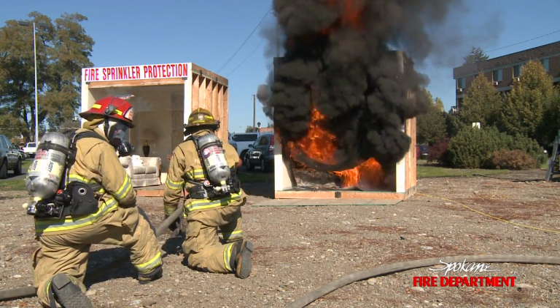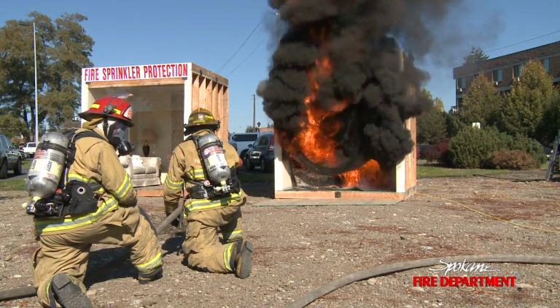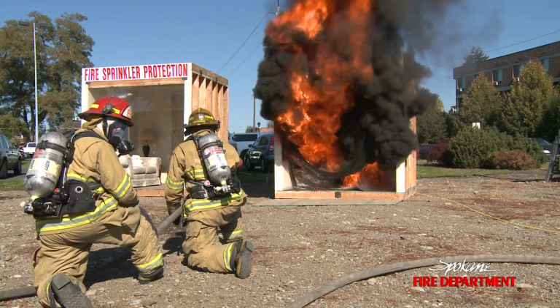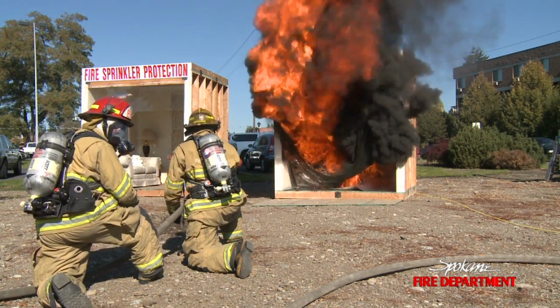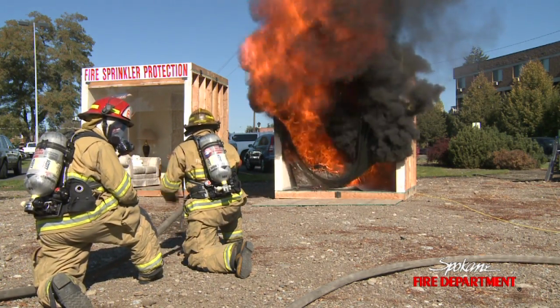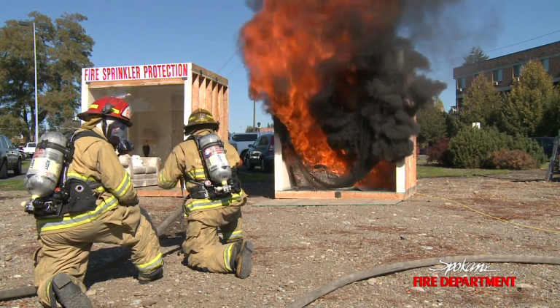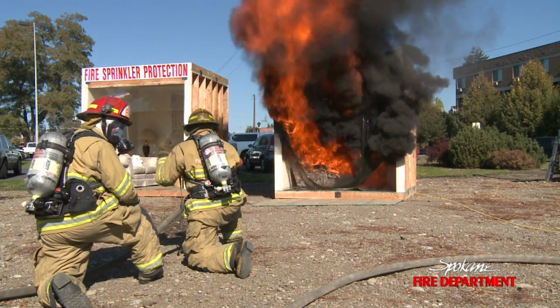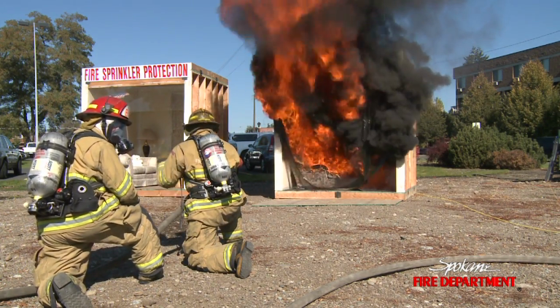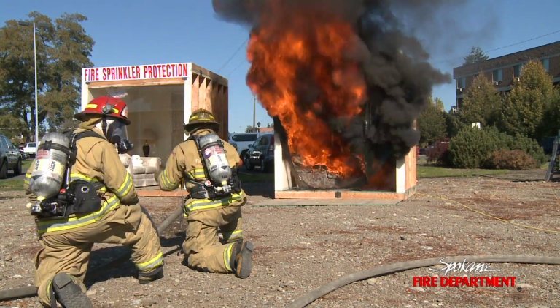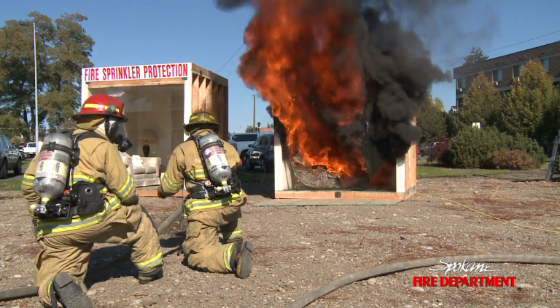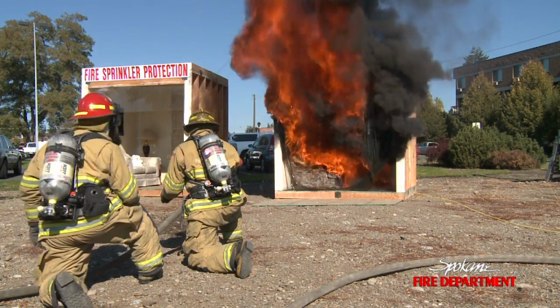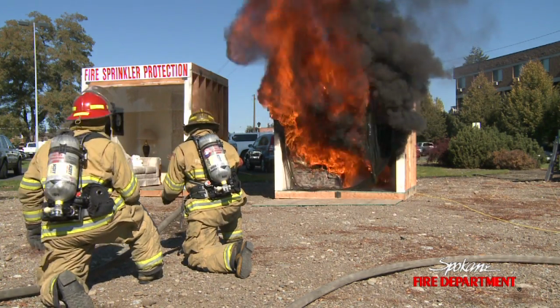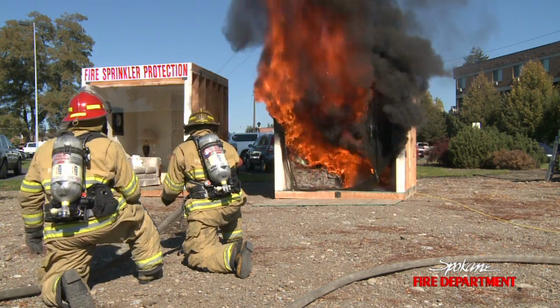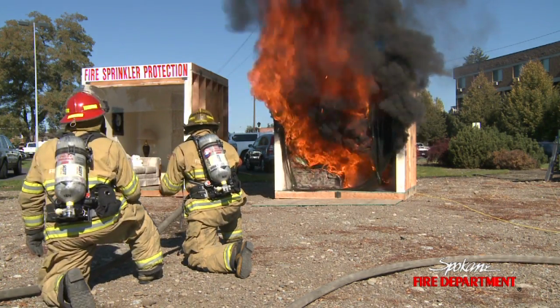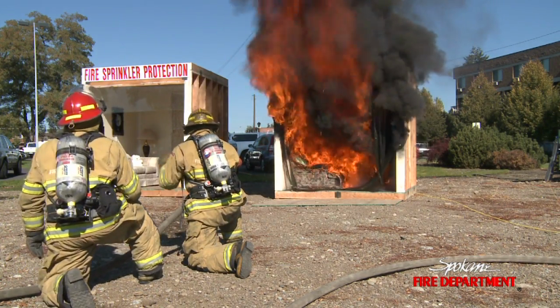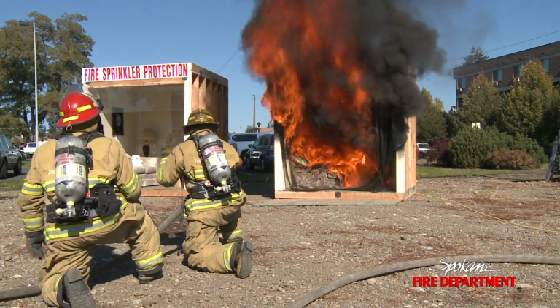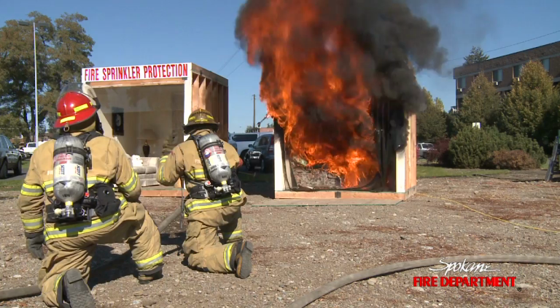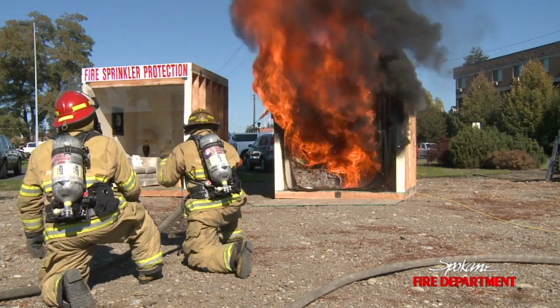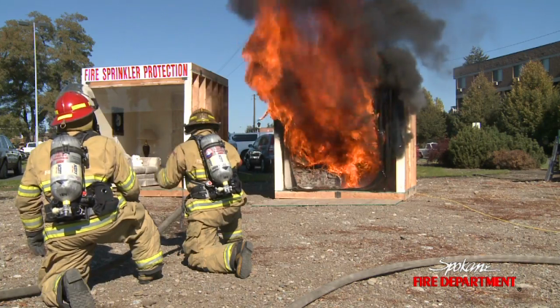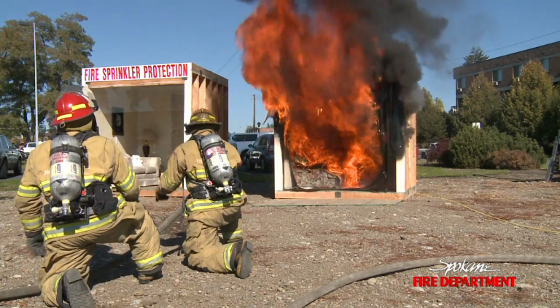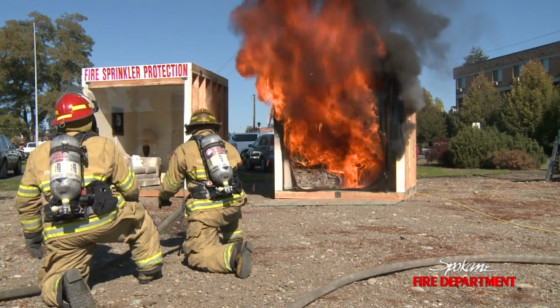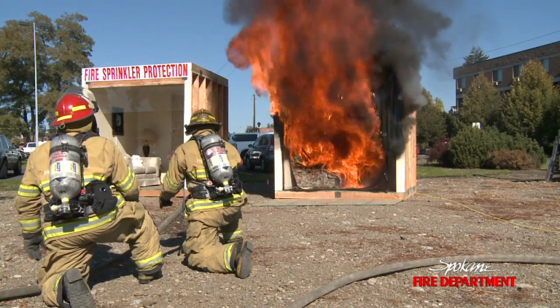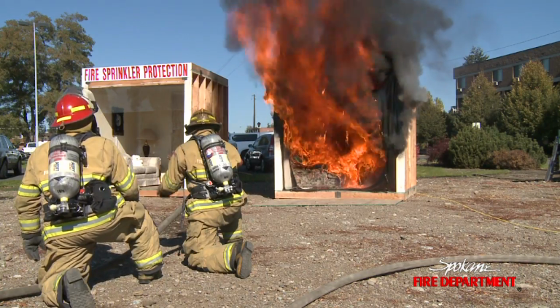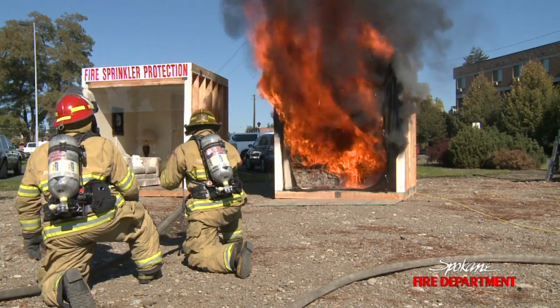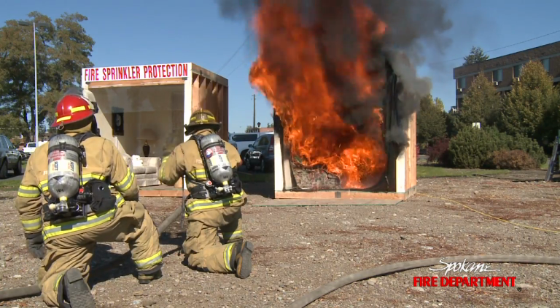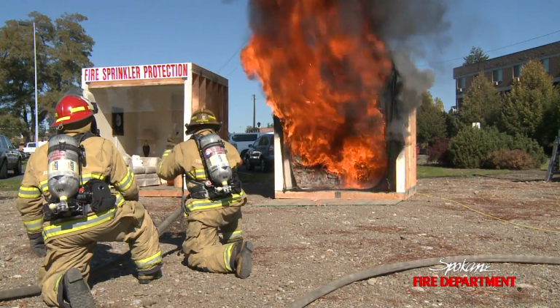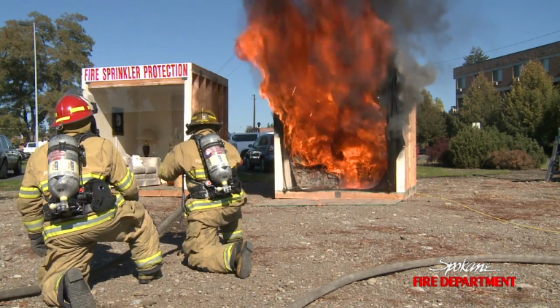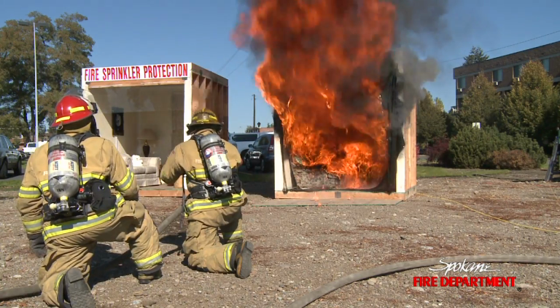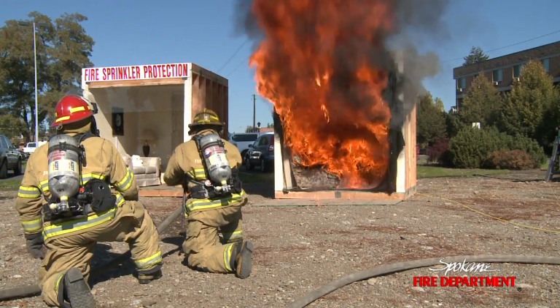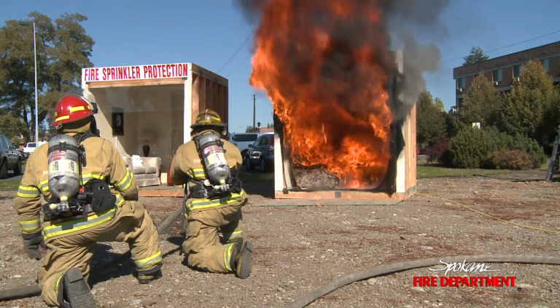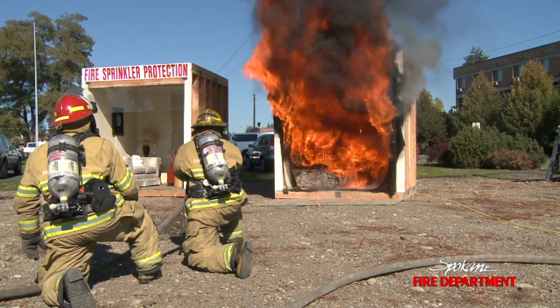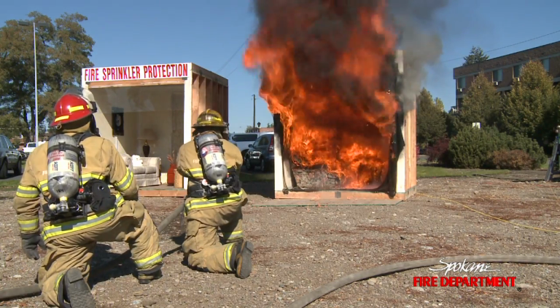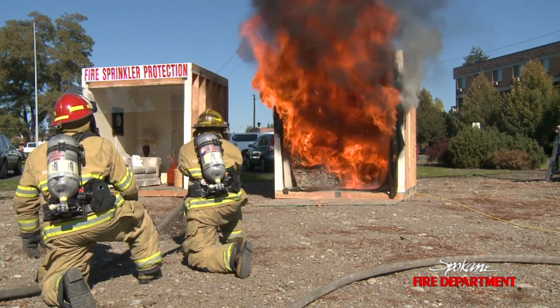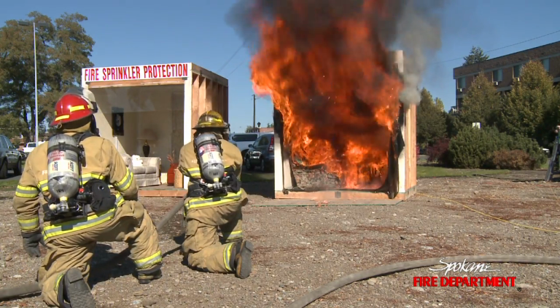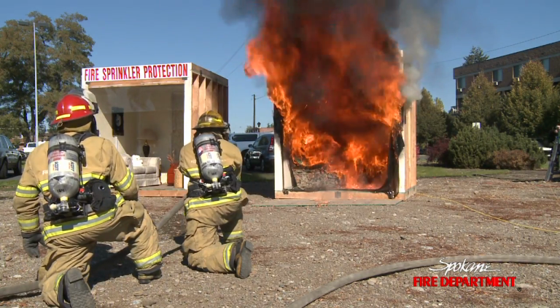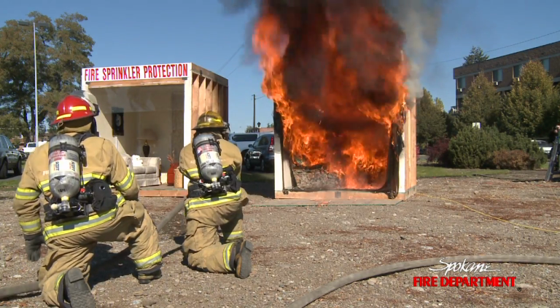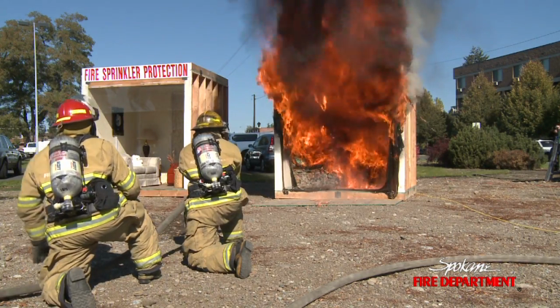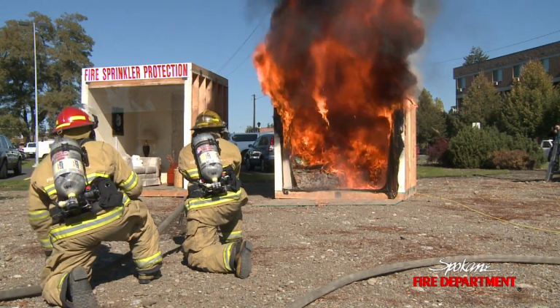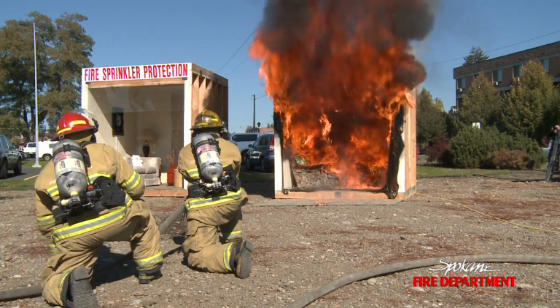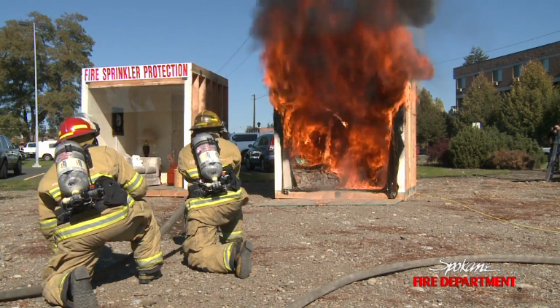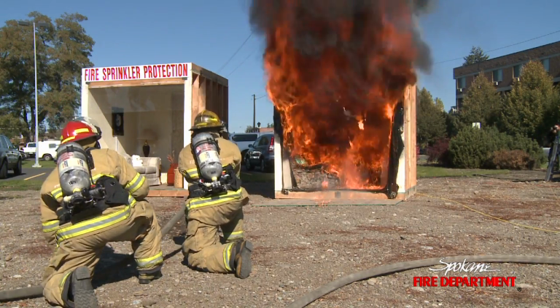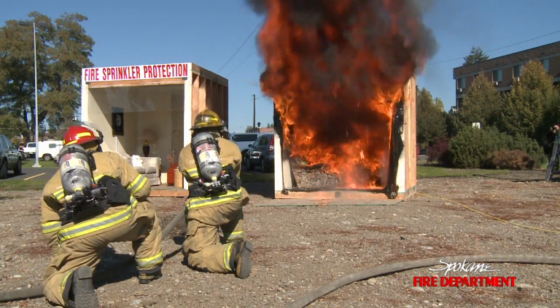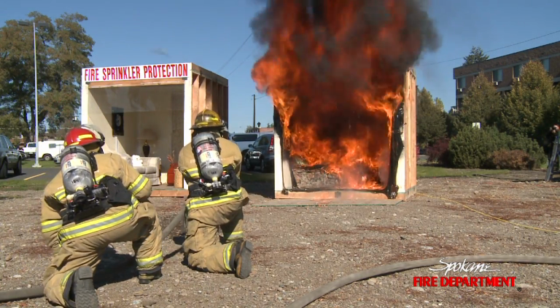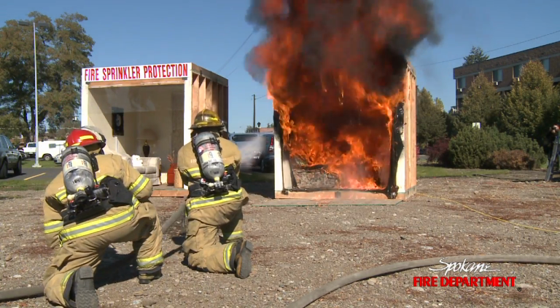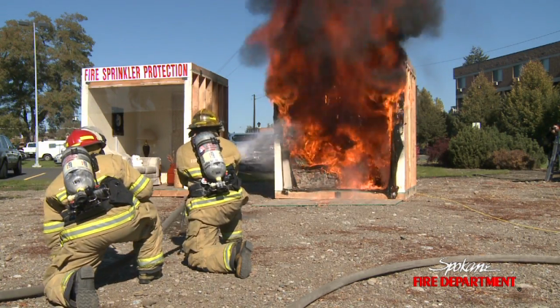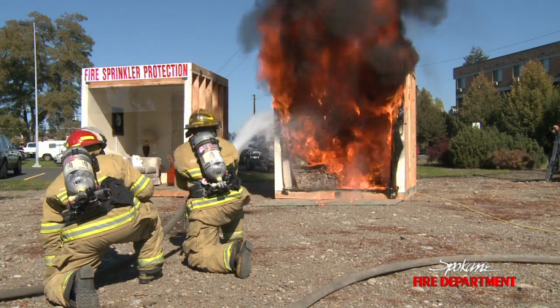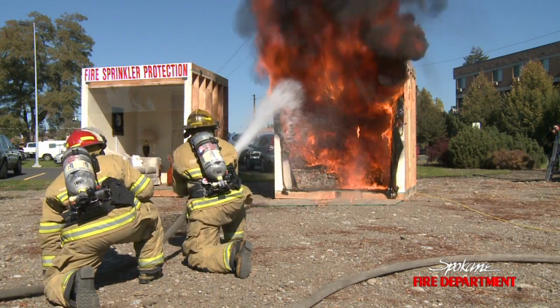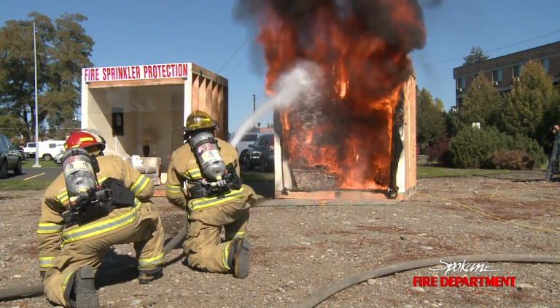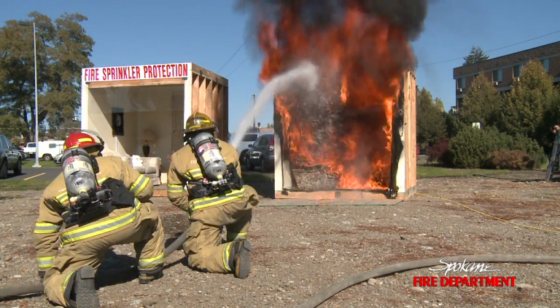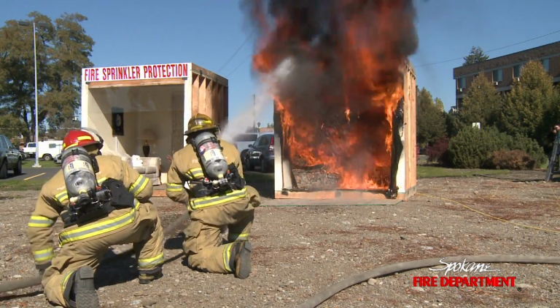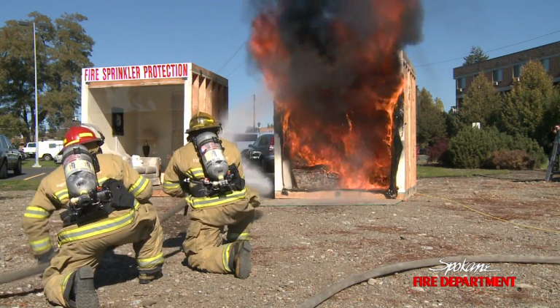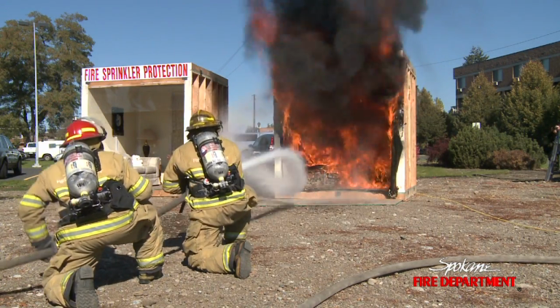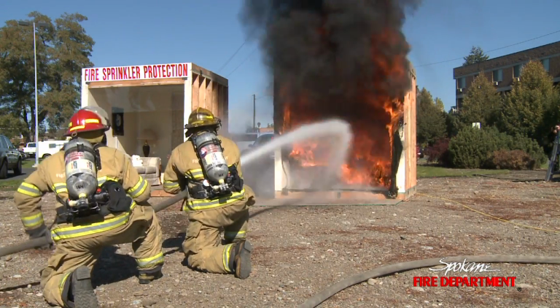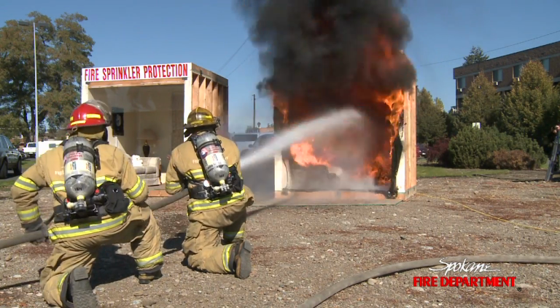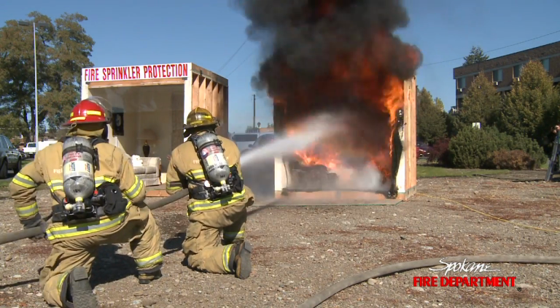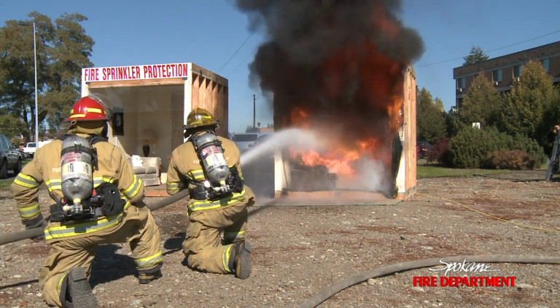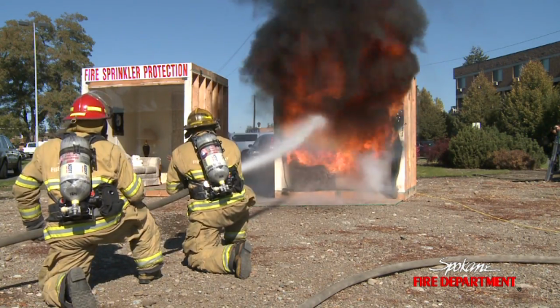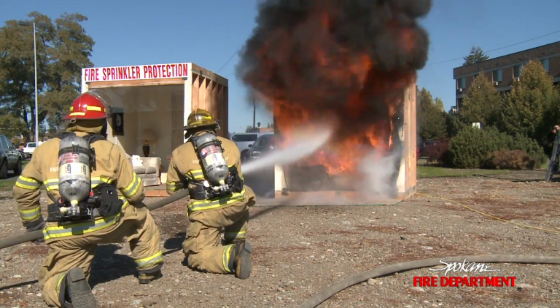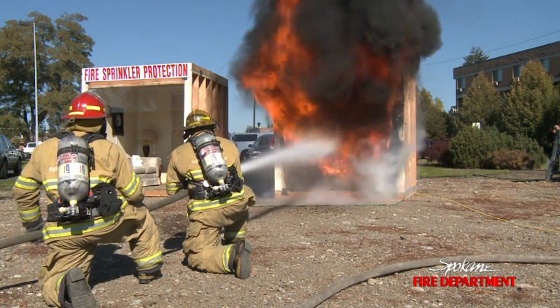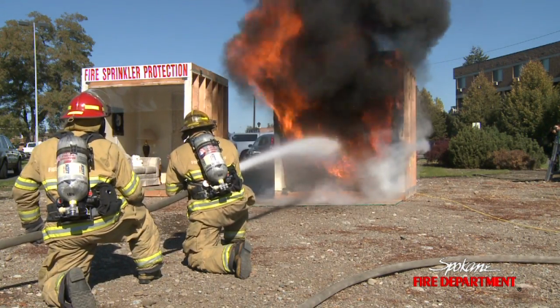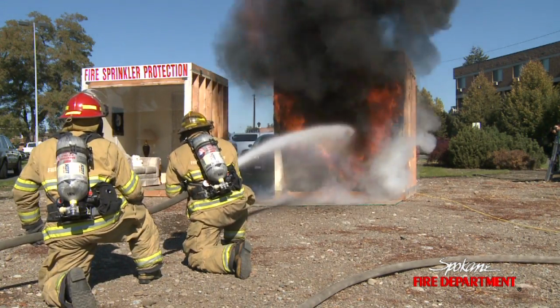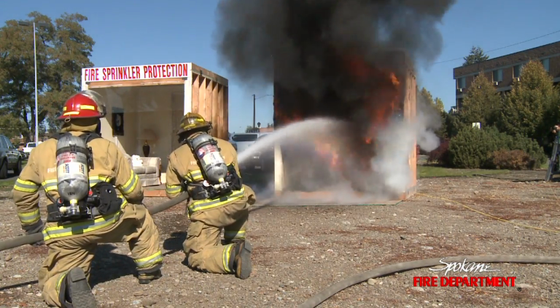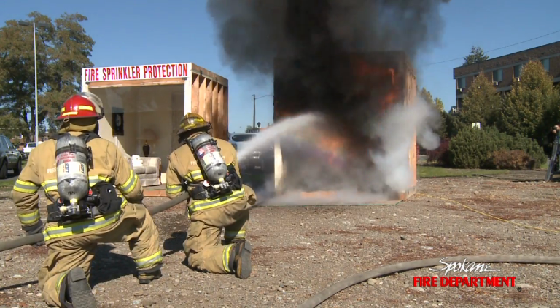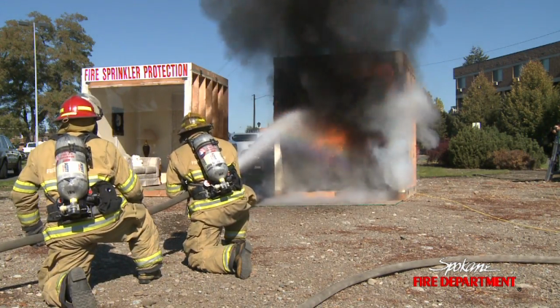We're only at about a minute and 20. There's flashover right there. Temperatures of 1500, 1600 degrees.